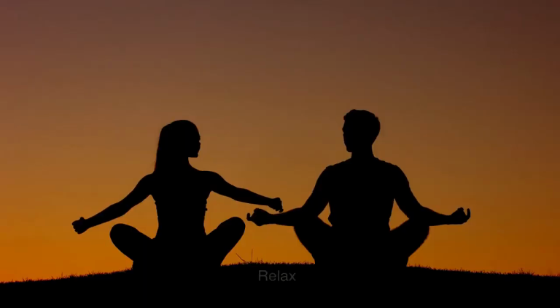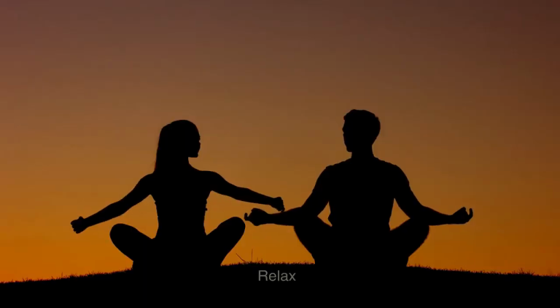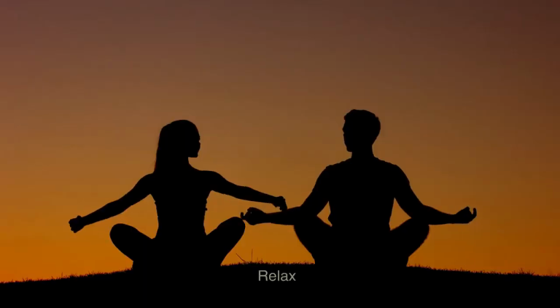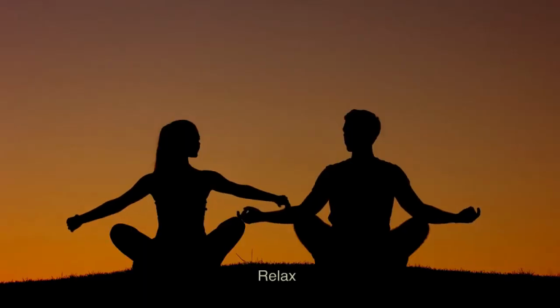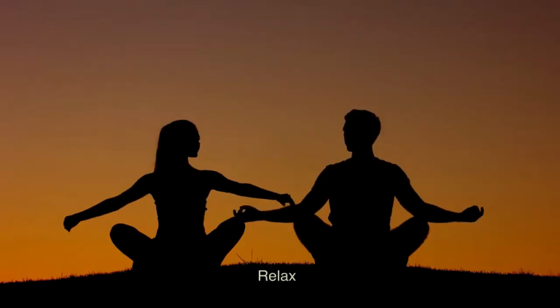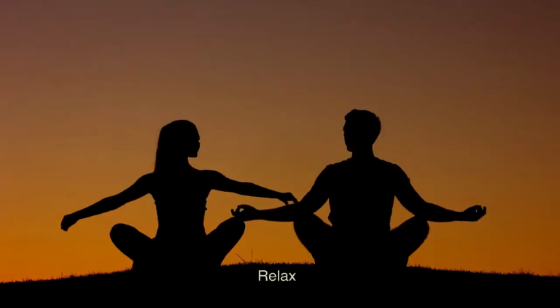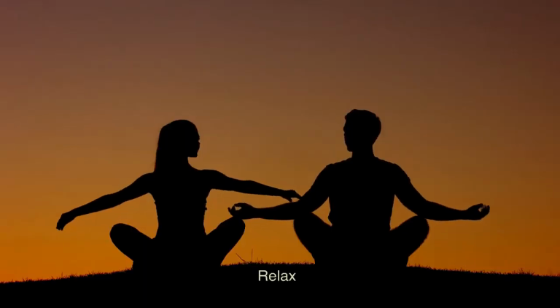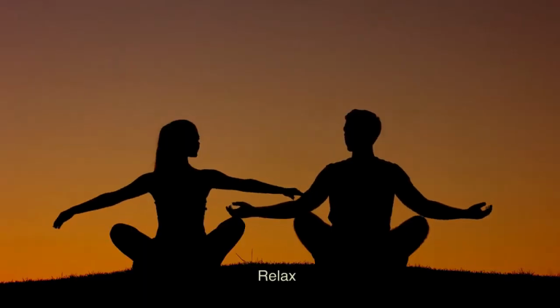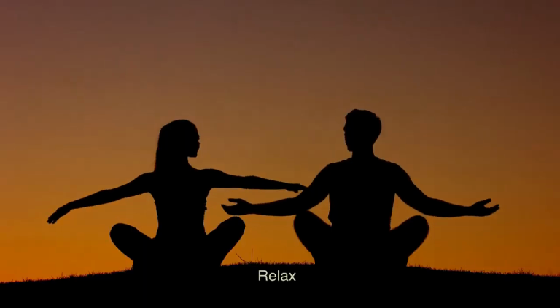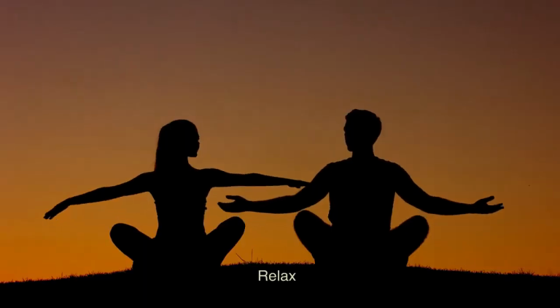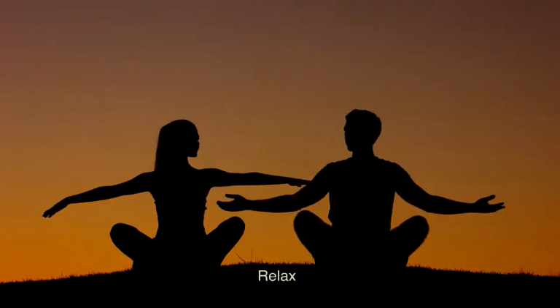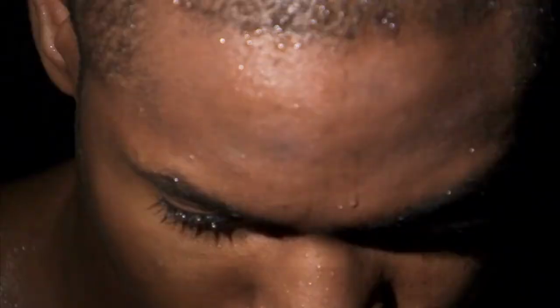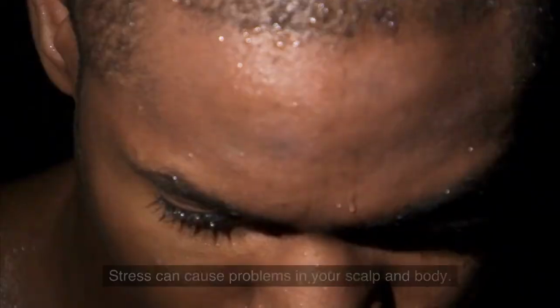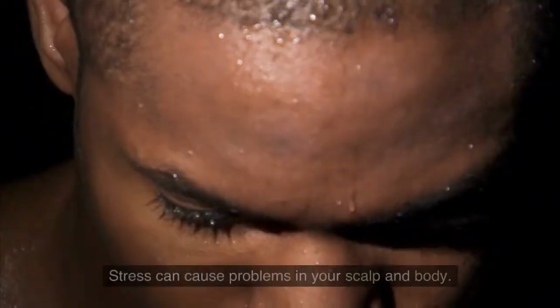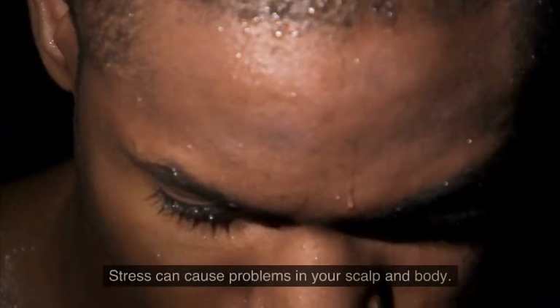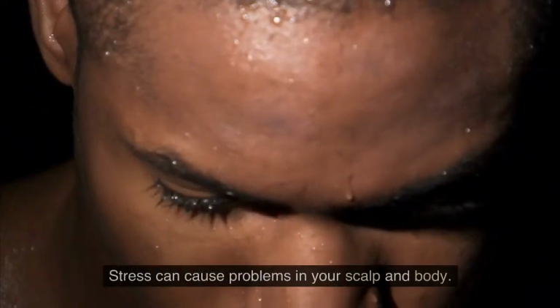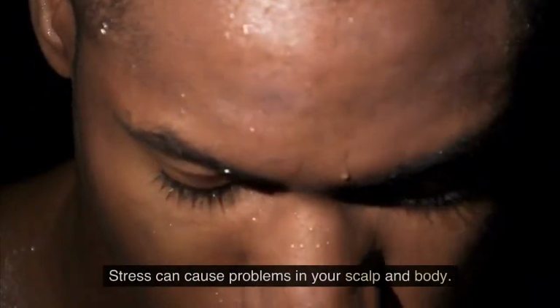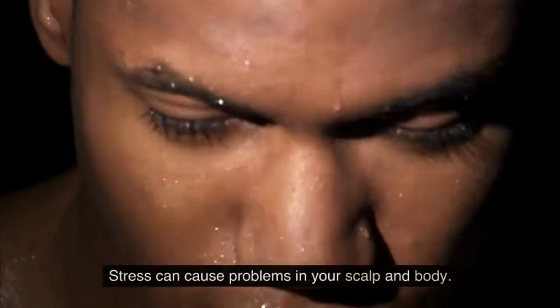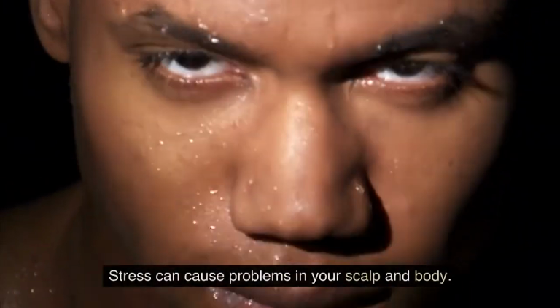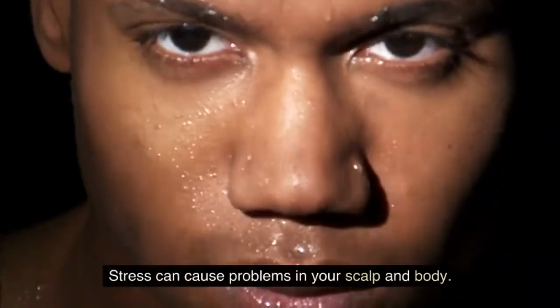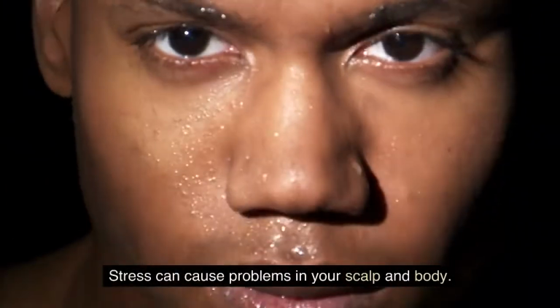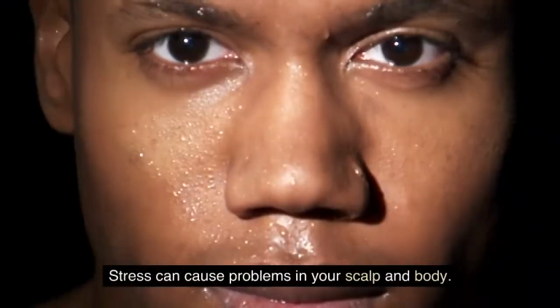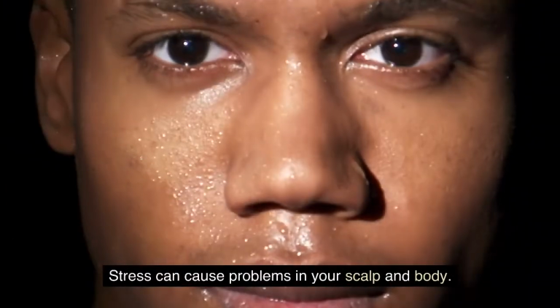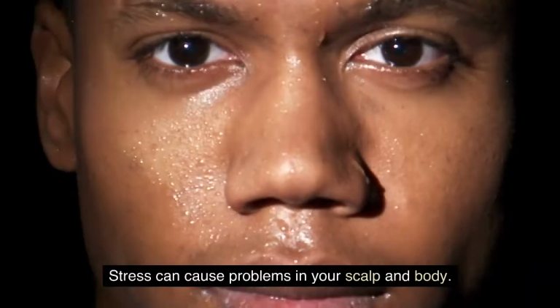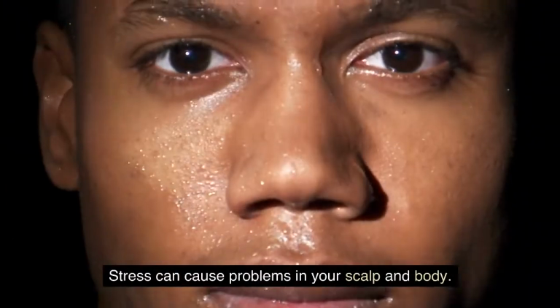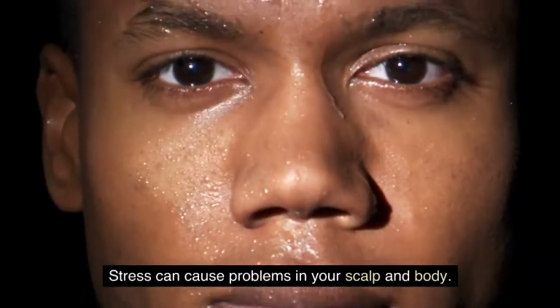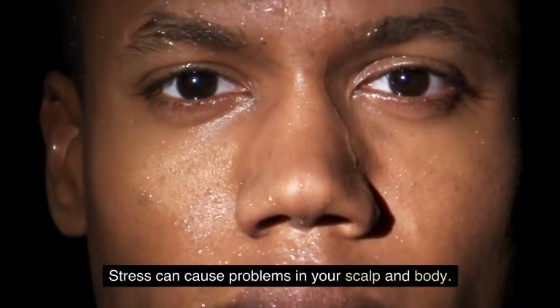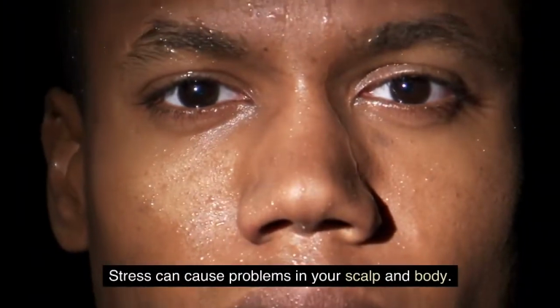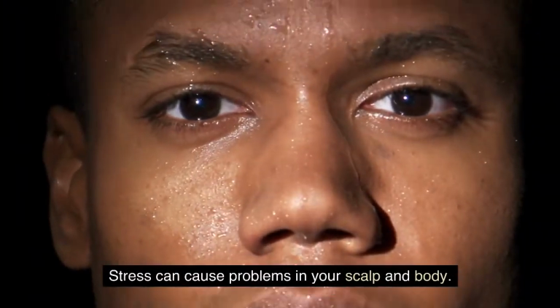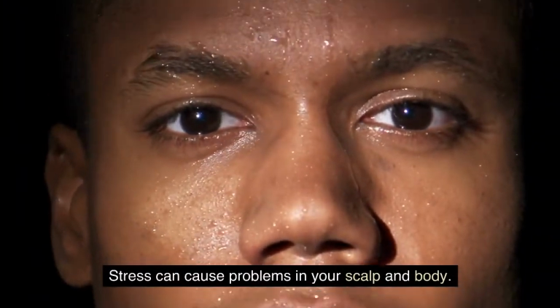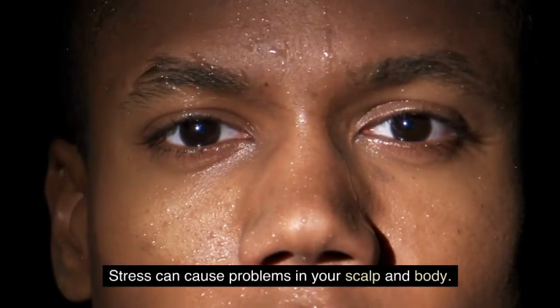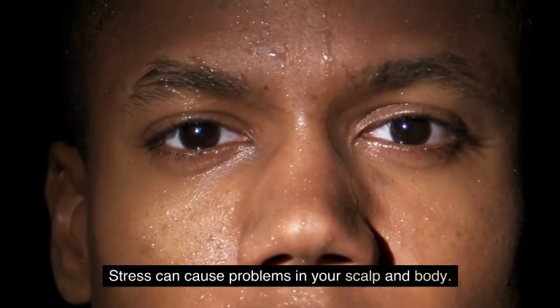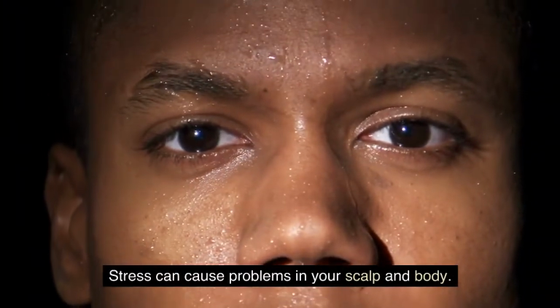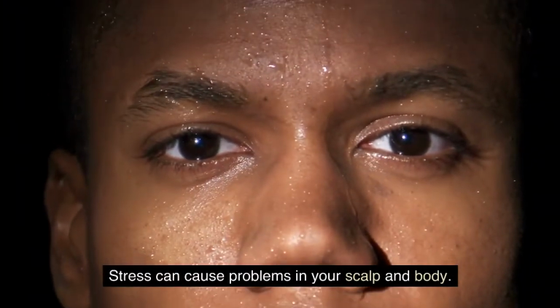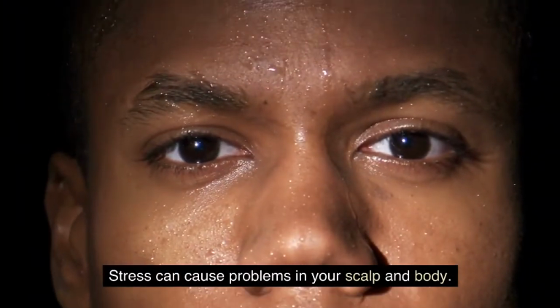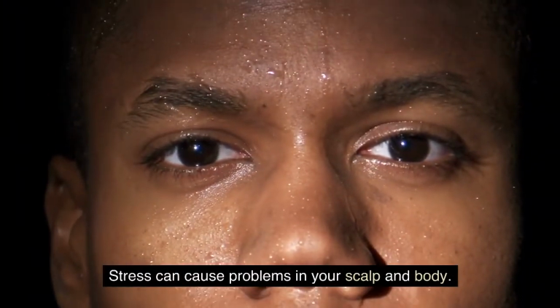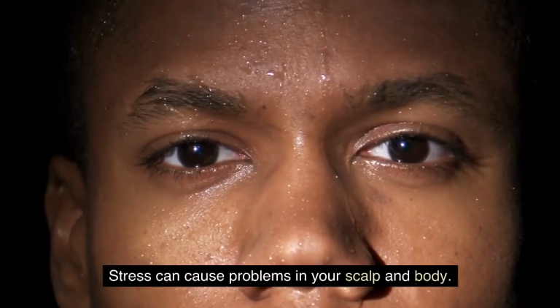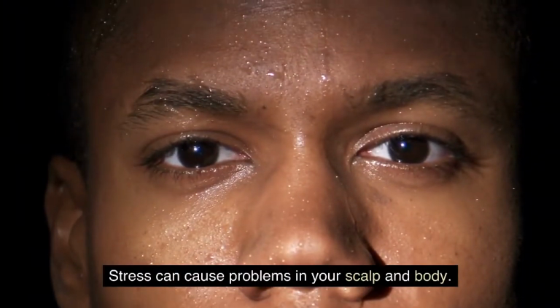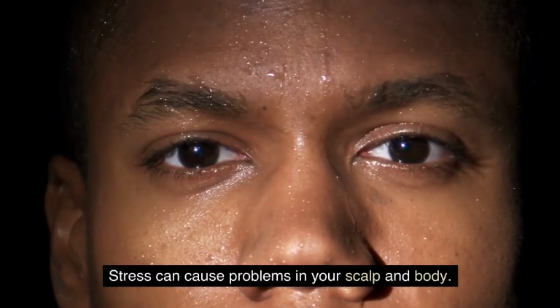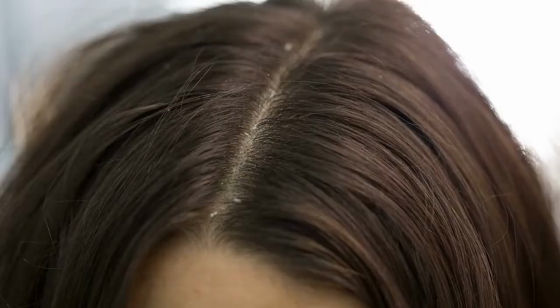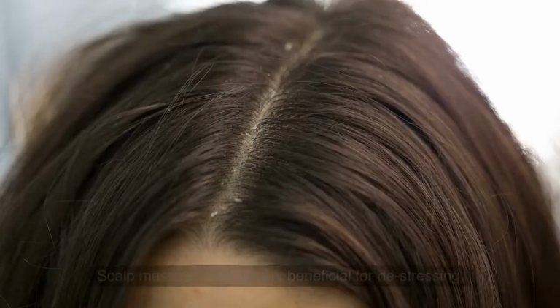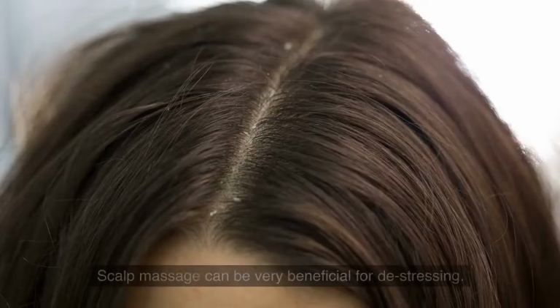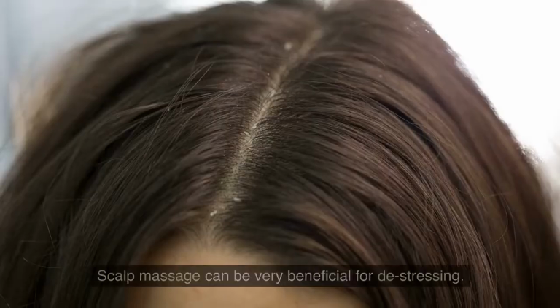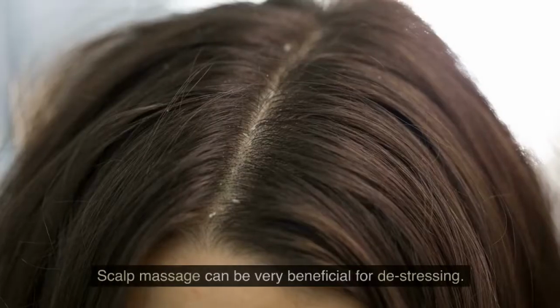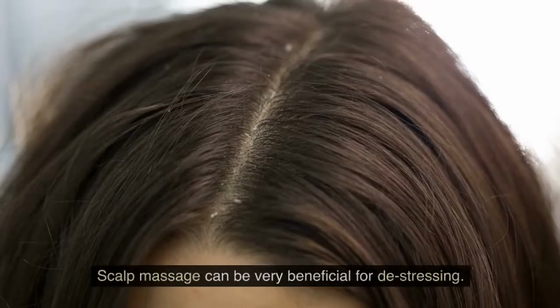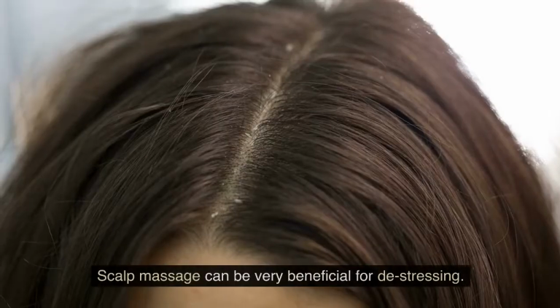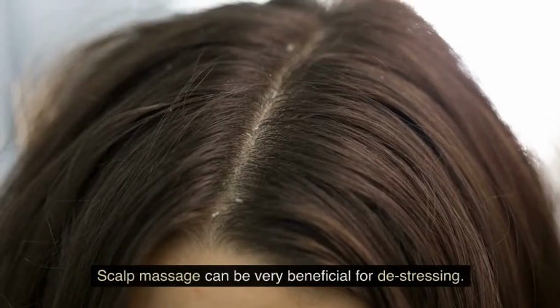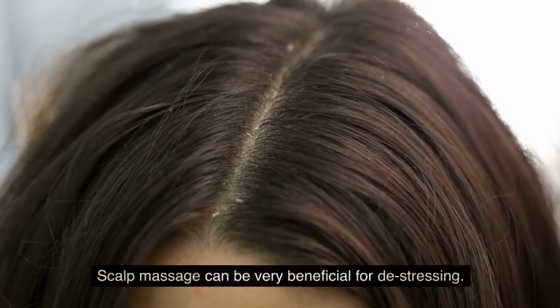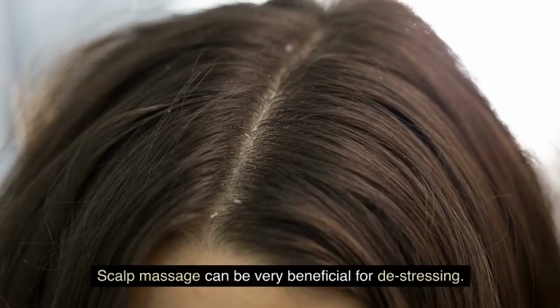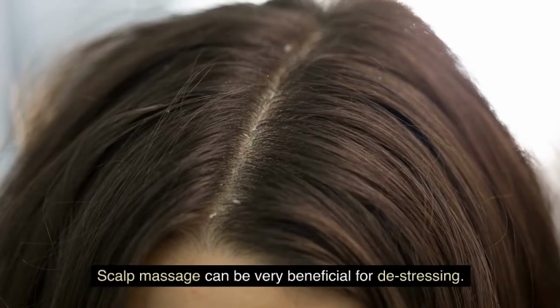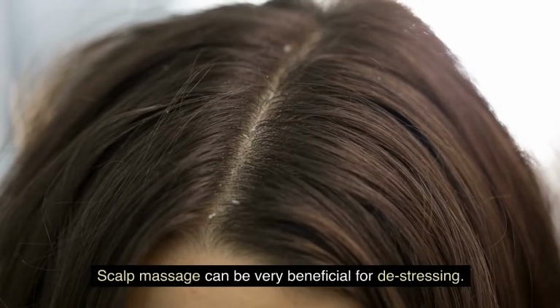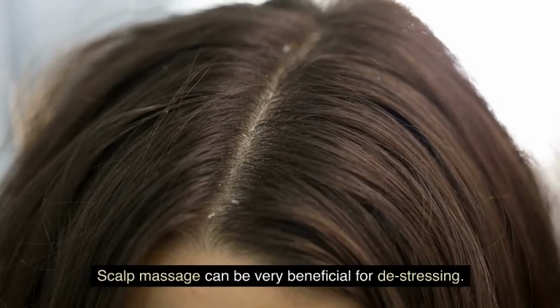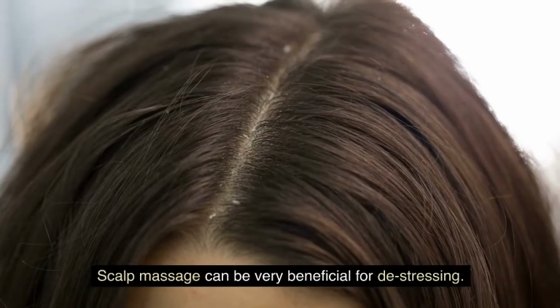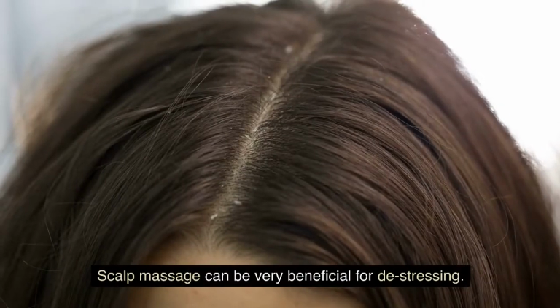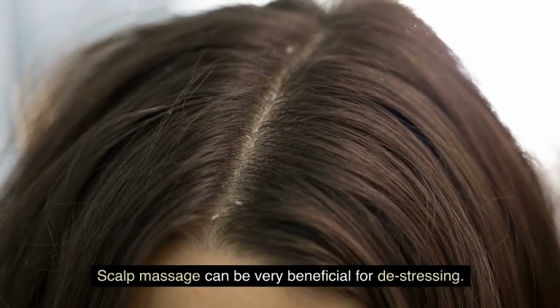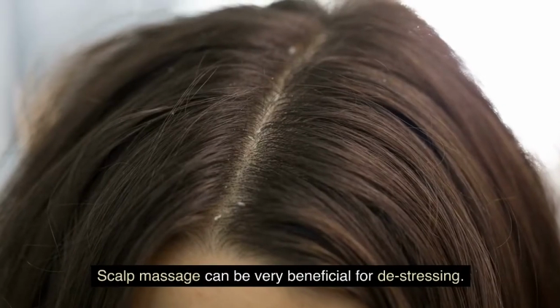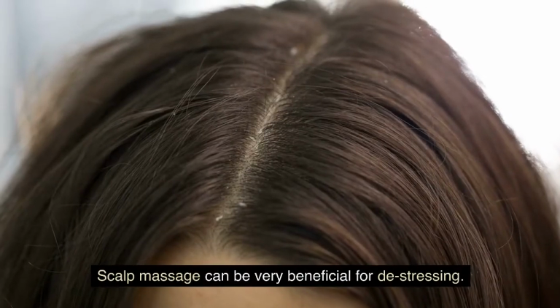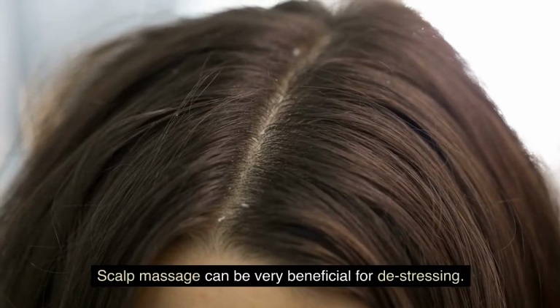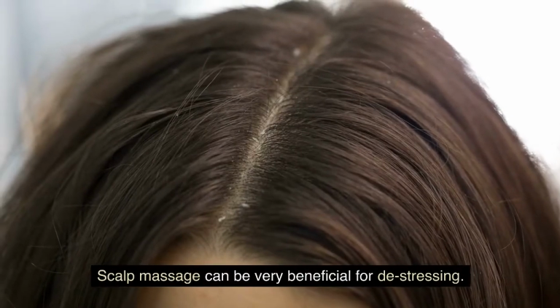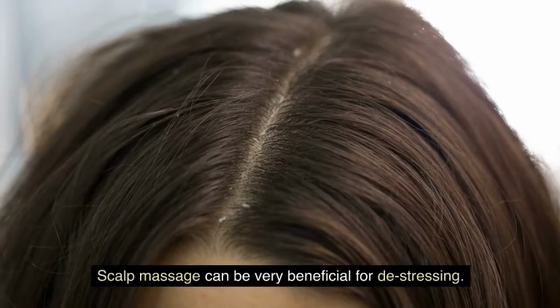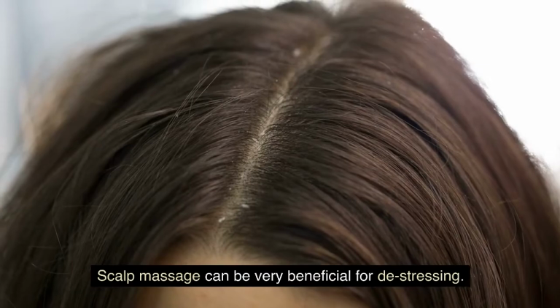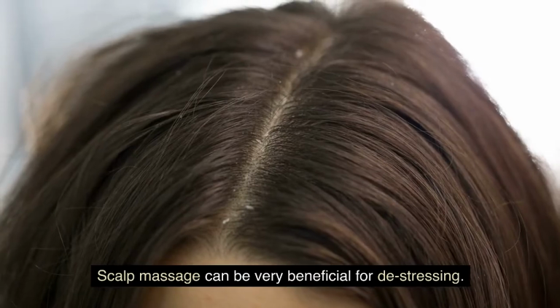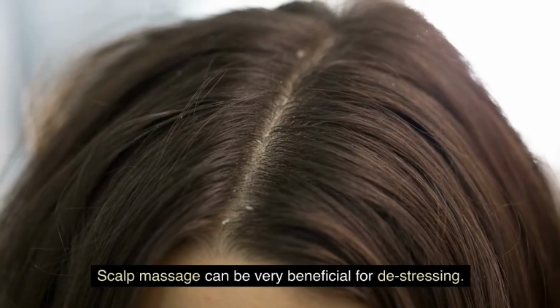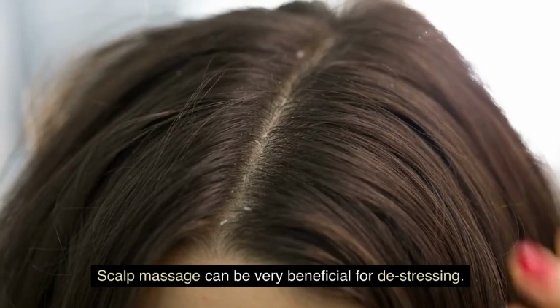Relax. Stress can cause problems in your scalp and body. Scalp massage can be very beneficial for de-stressing.